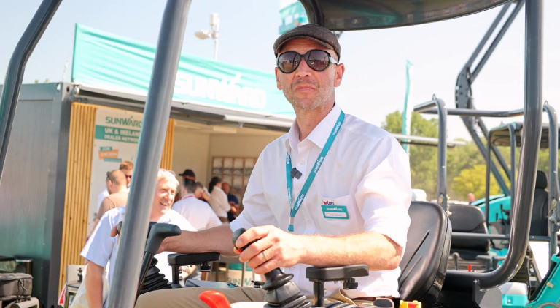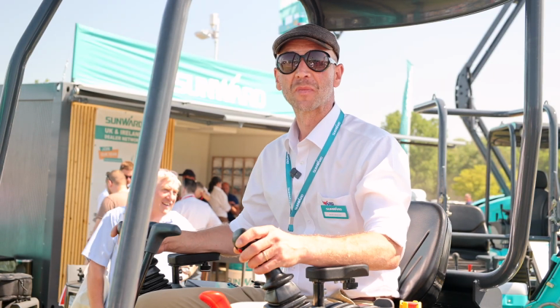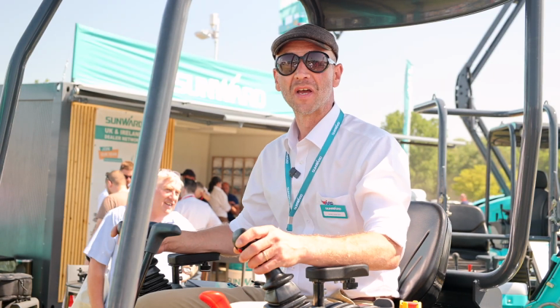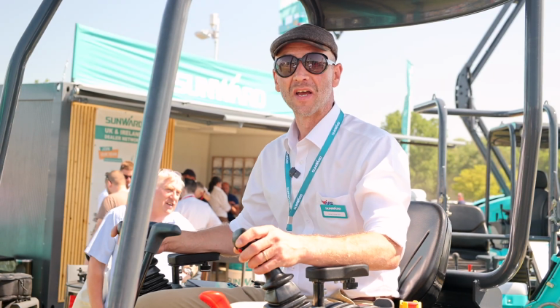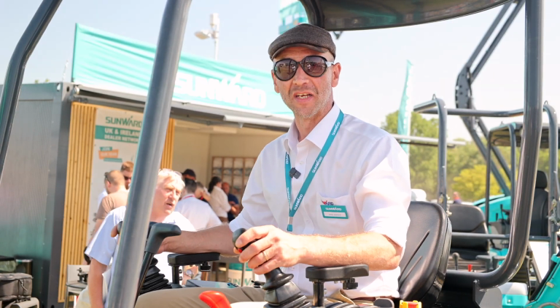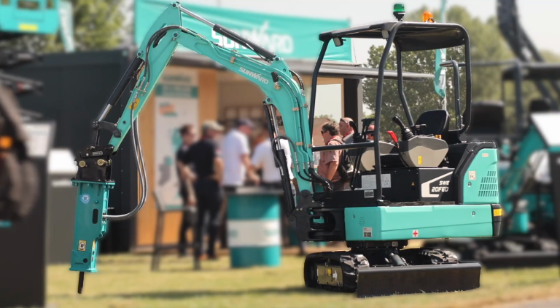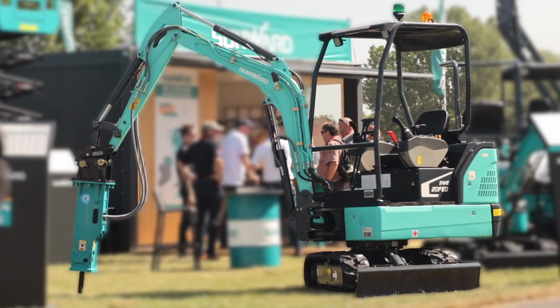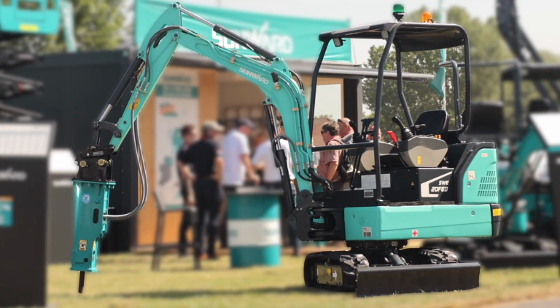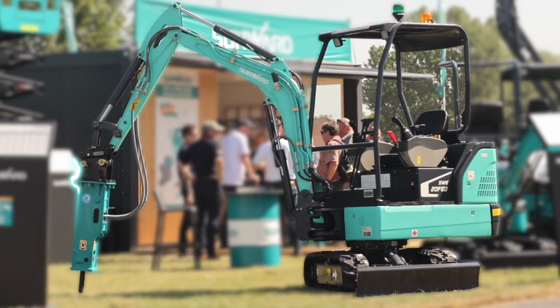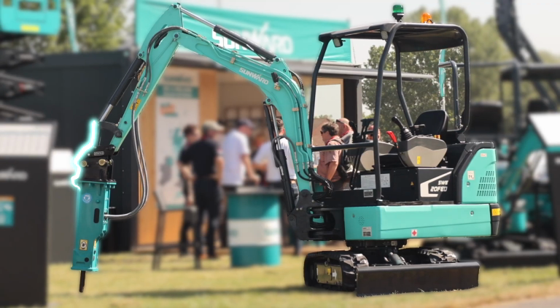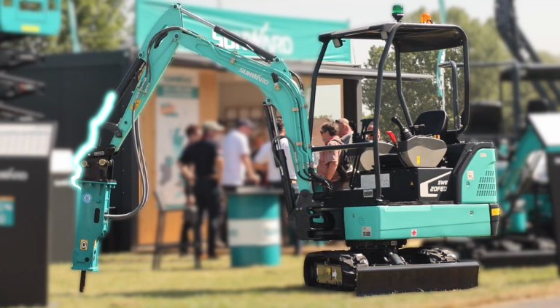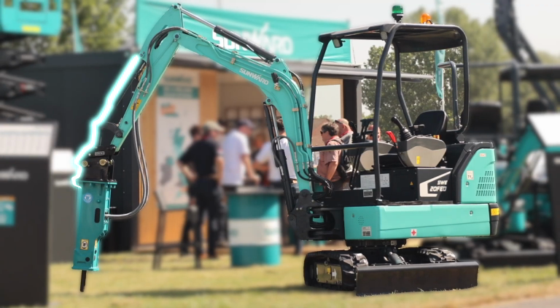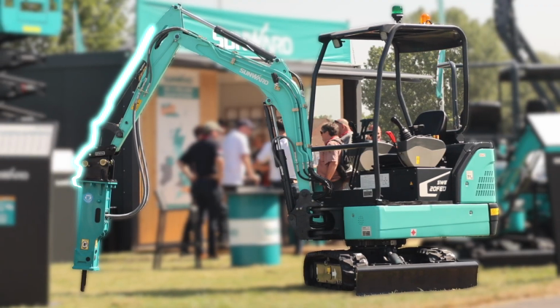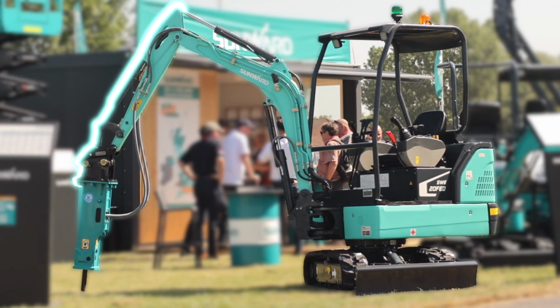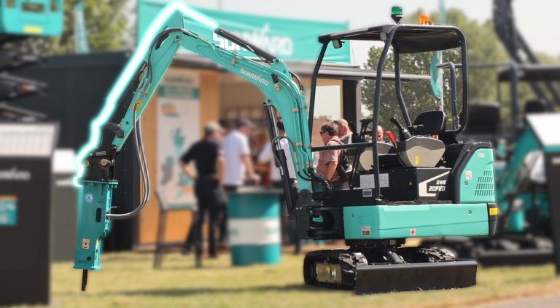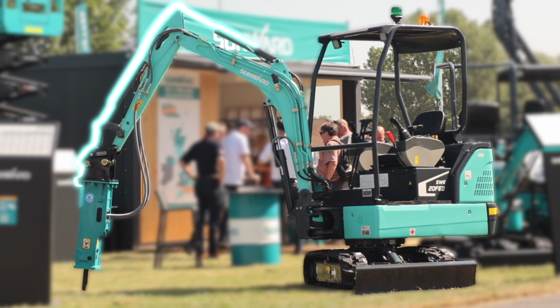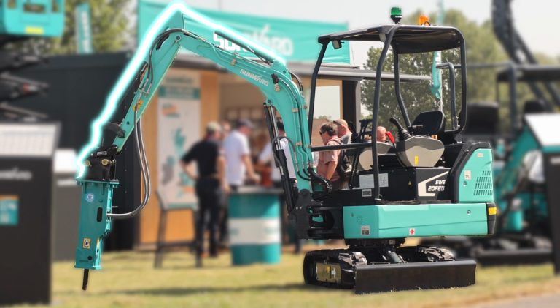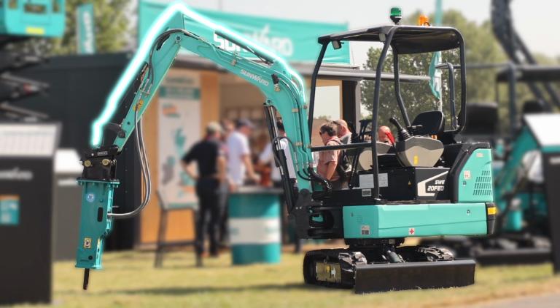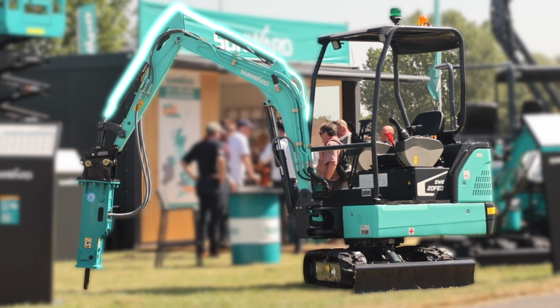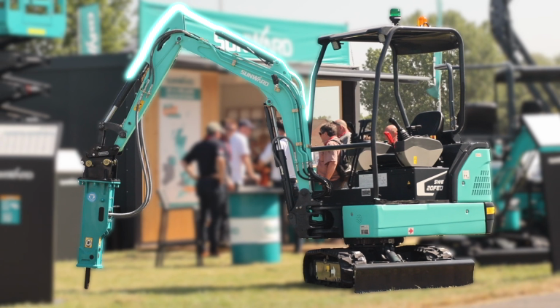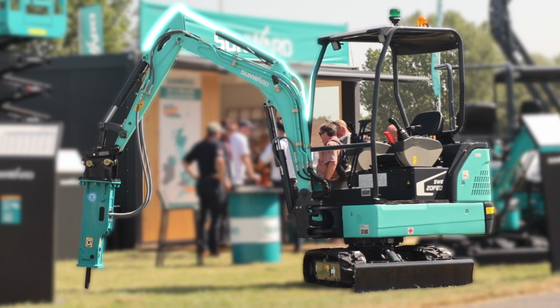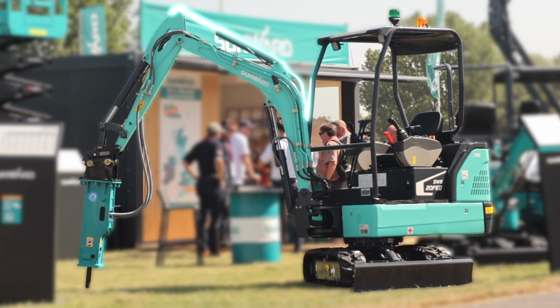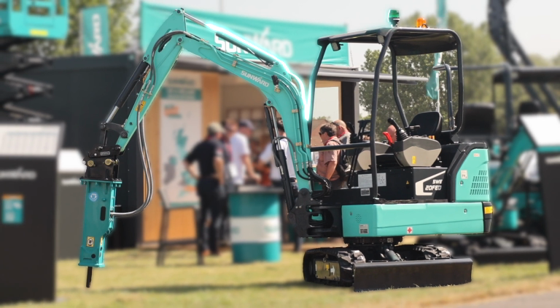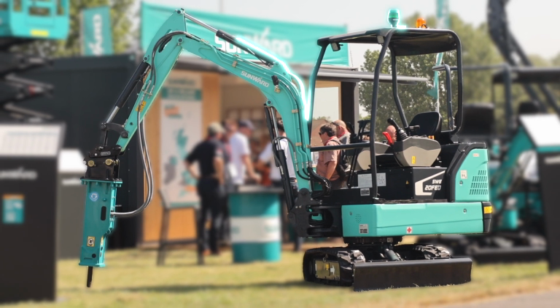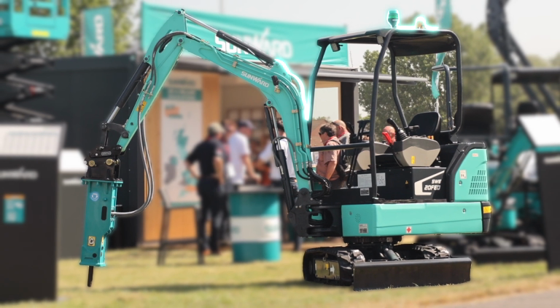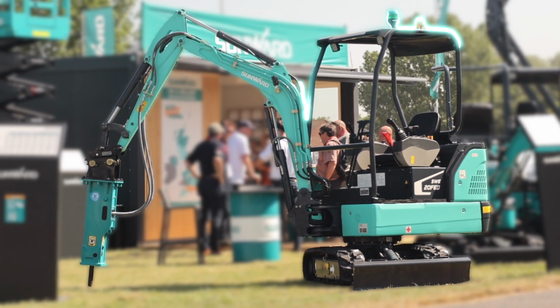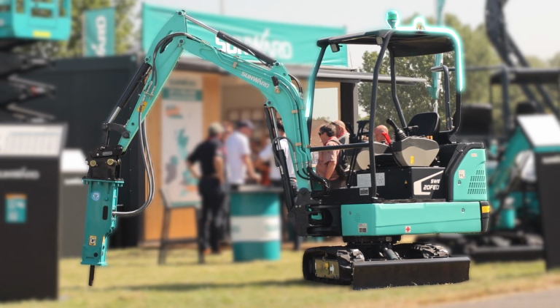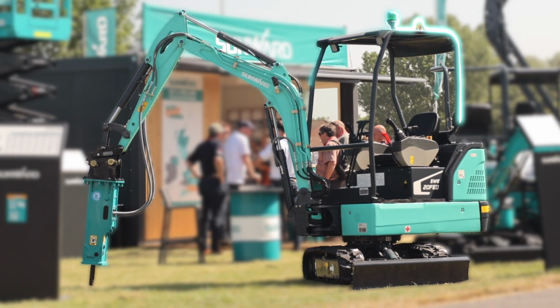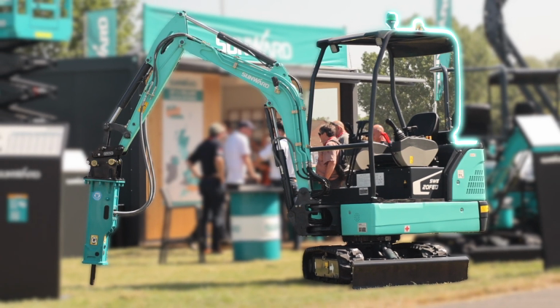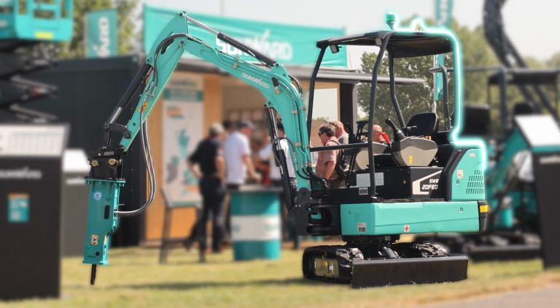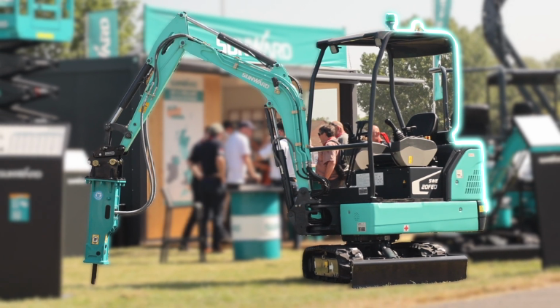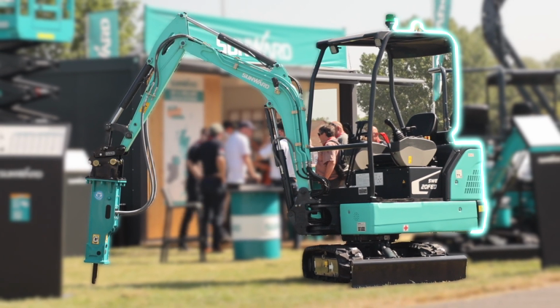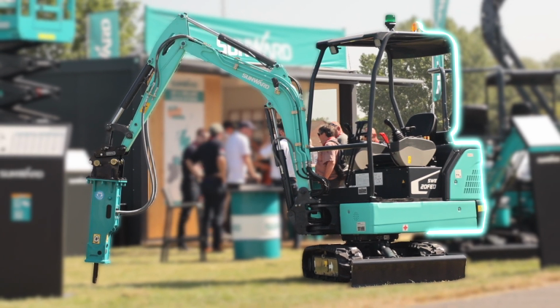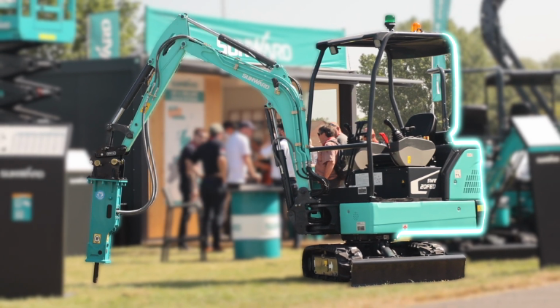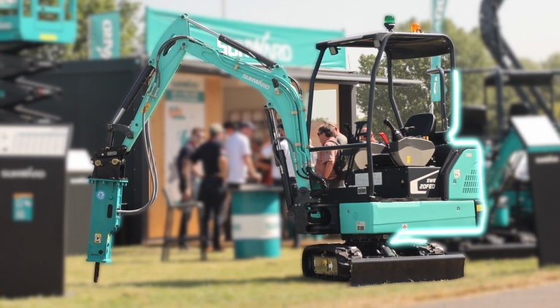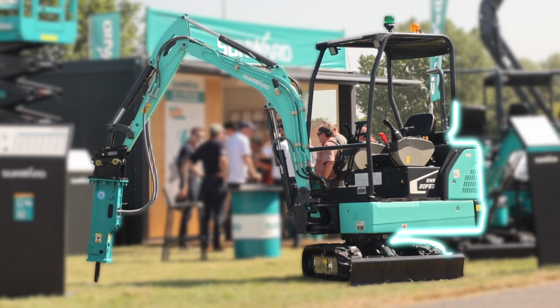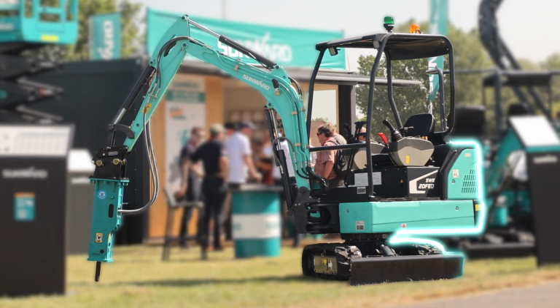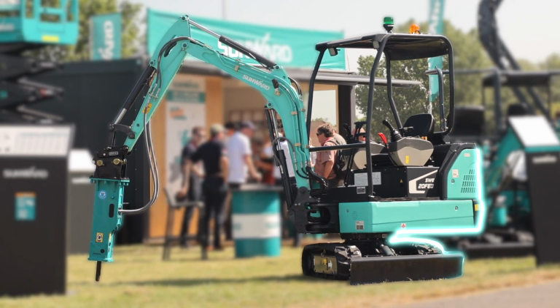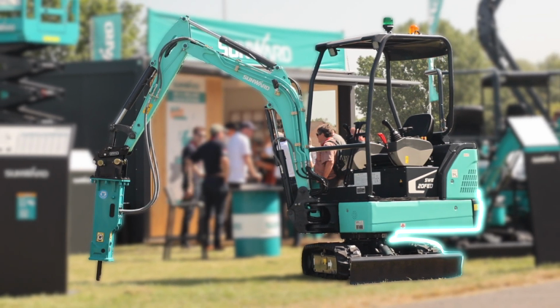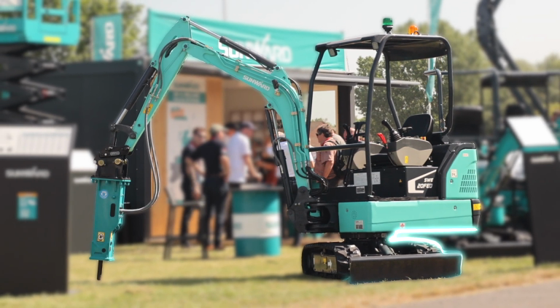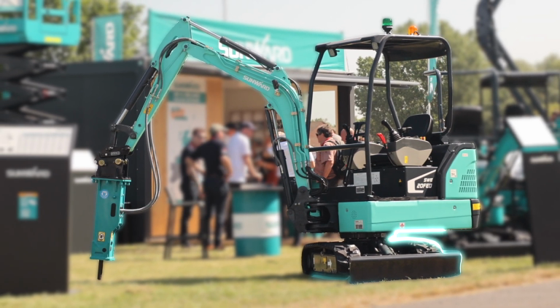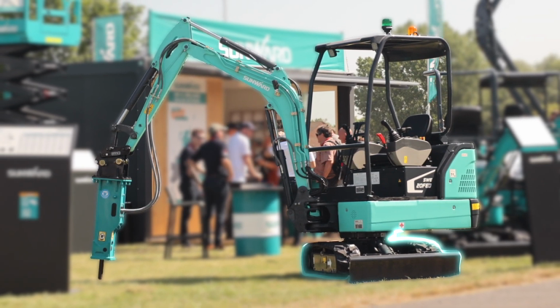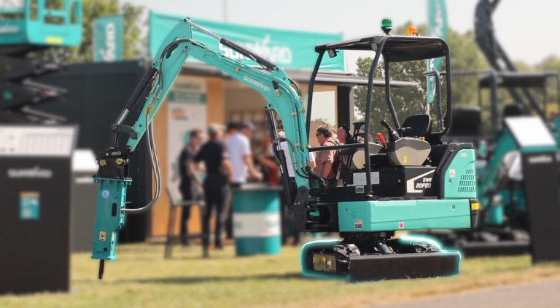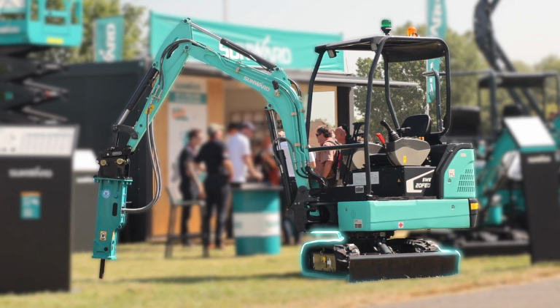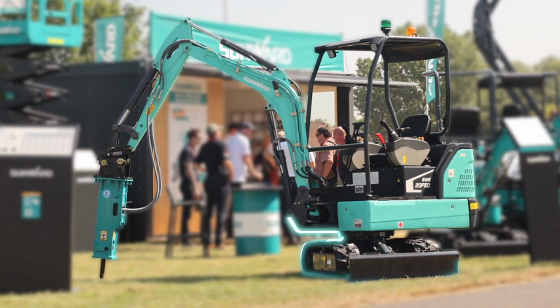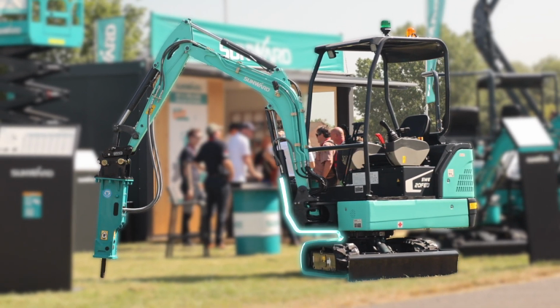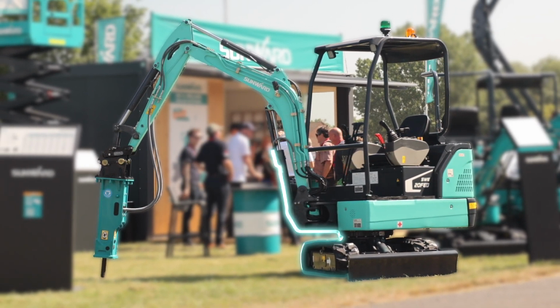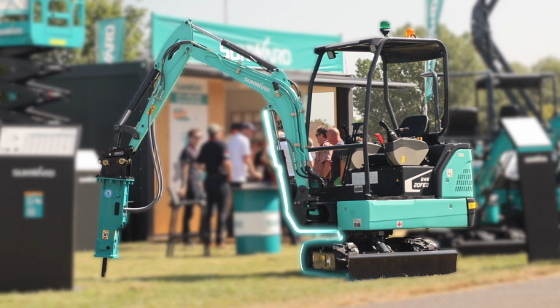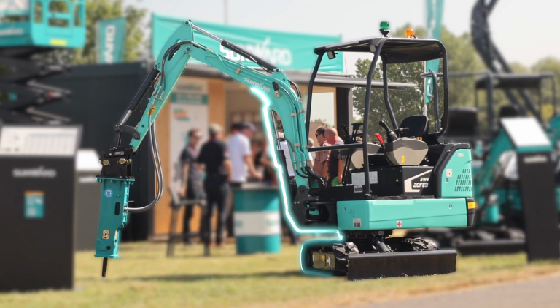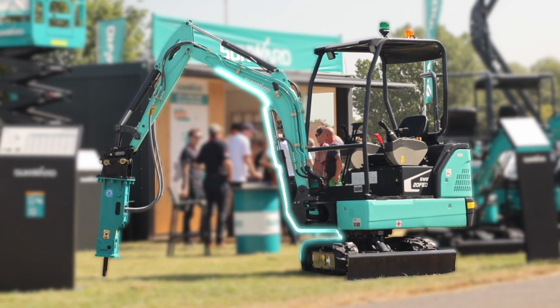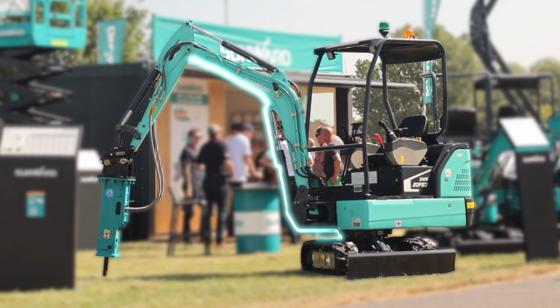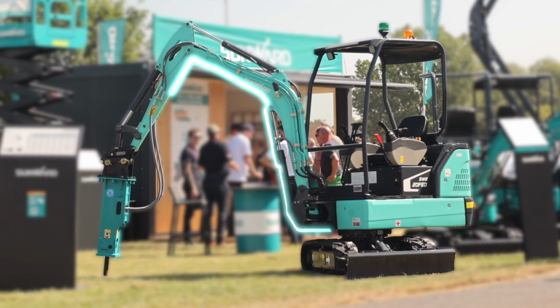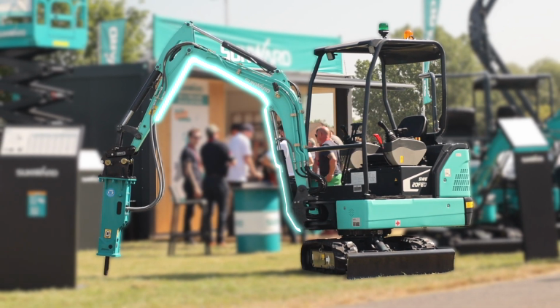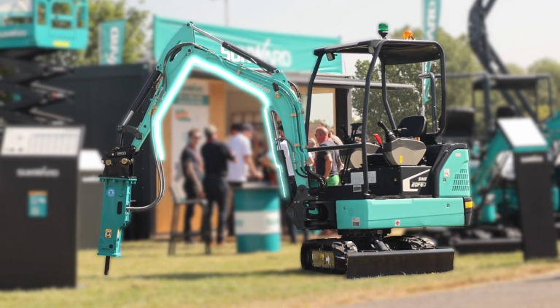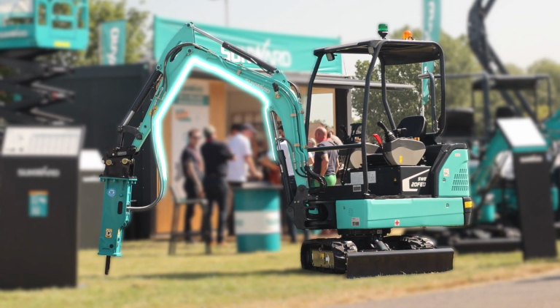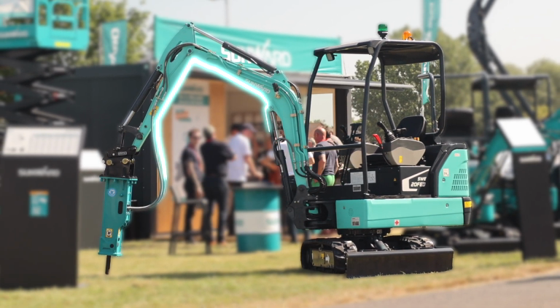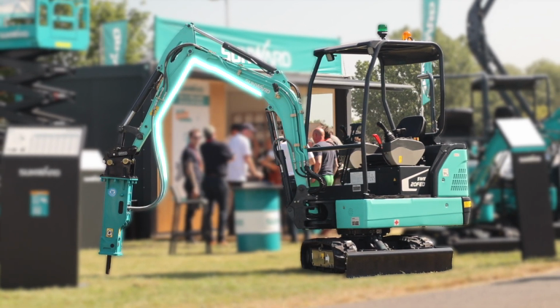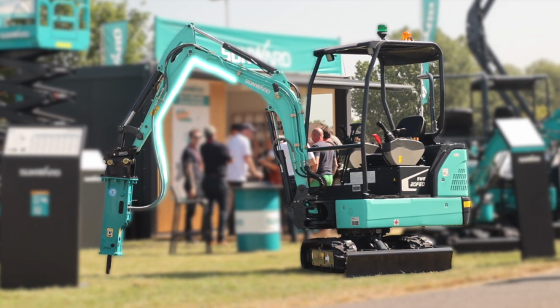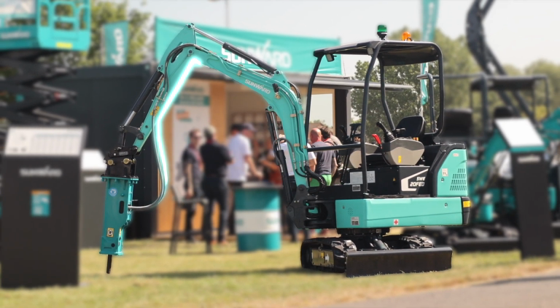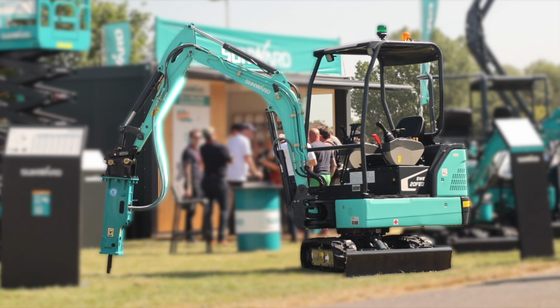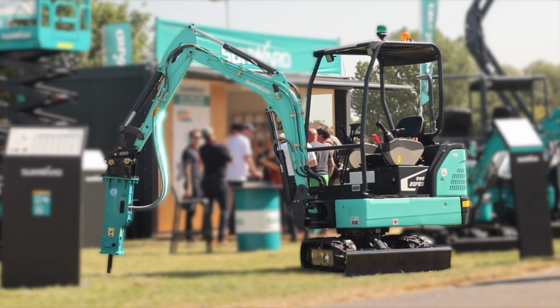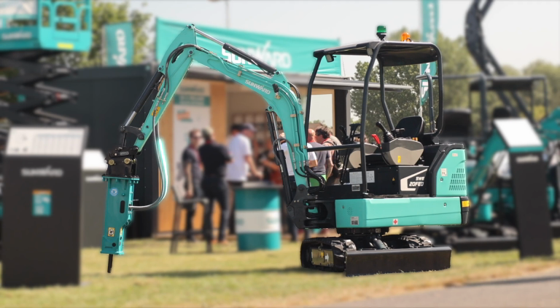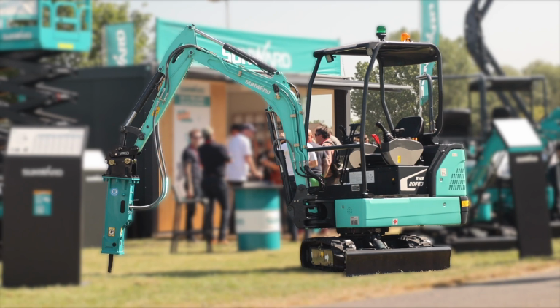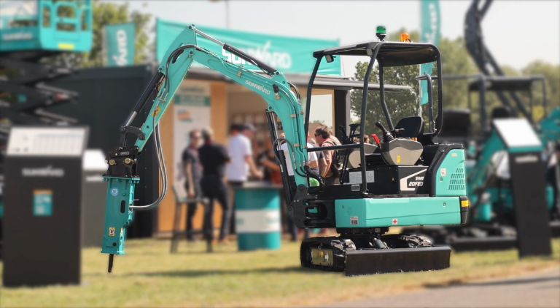It has a 20 kilowatt hour battery capacity and an 8 kilowatt electric motor.